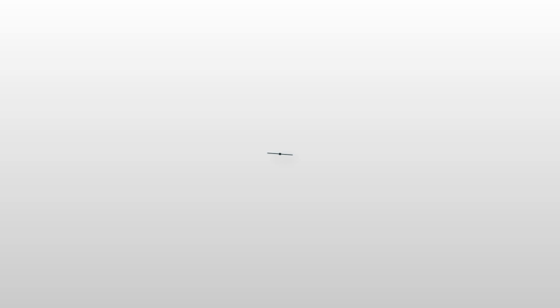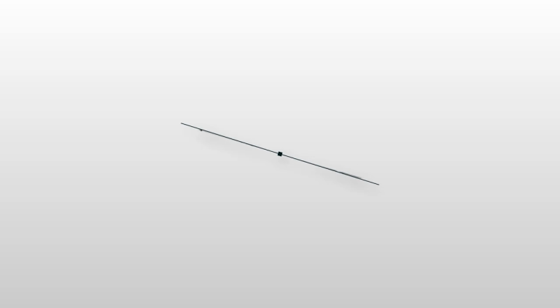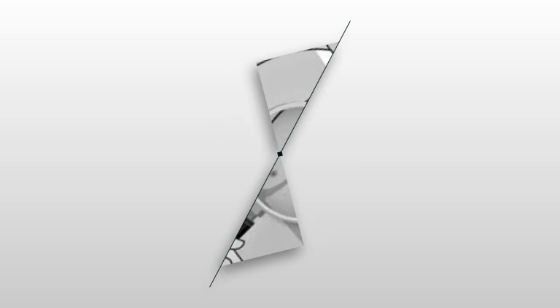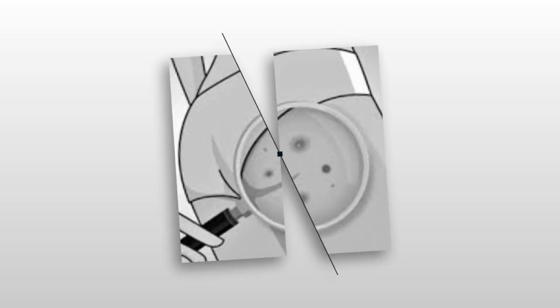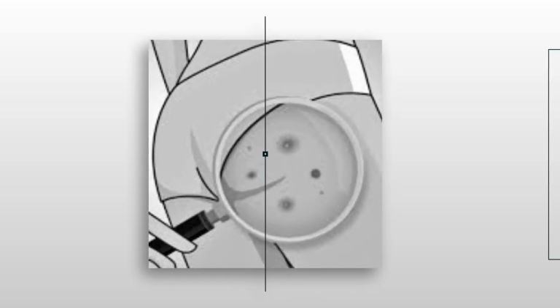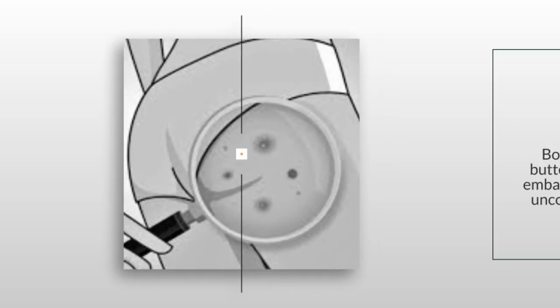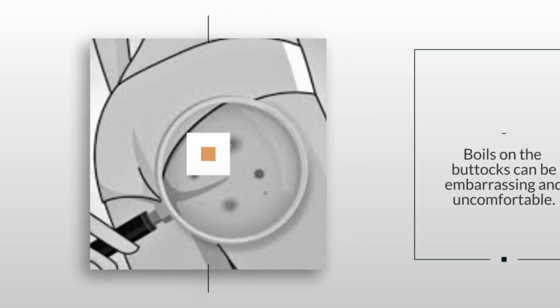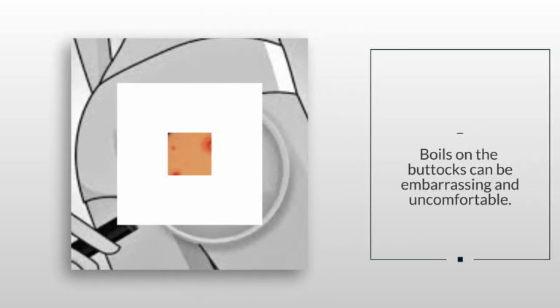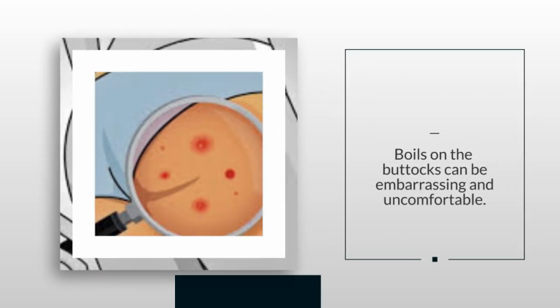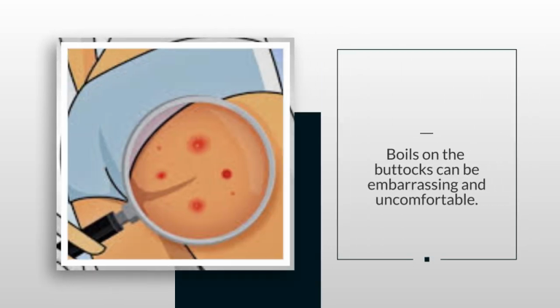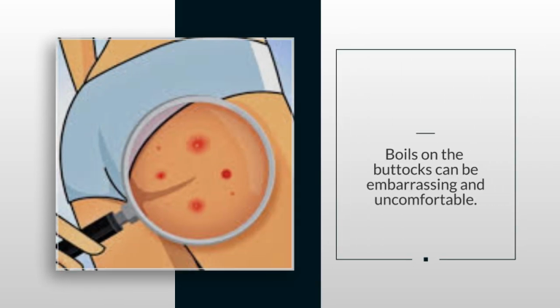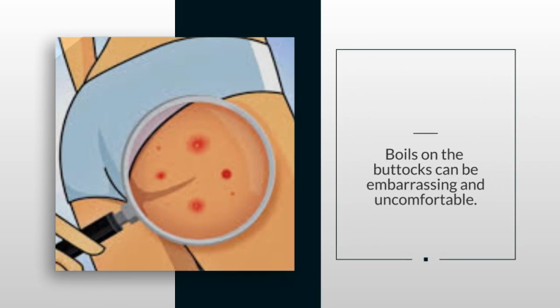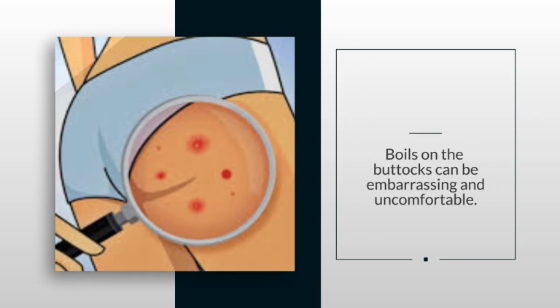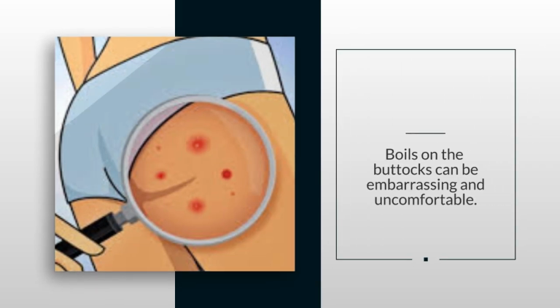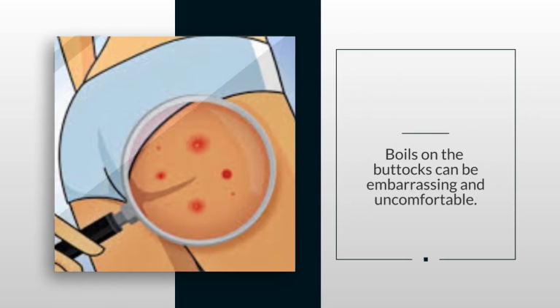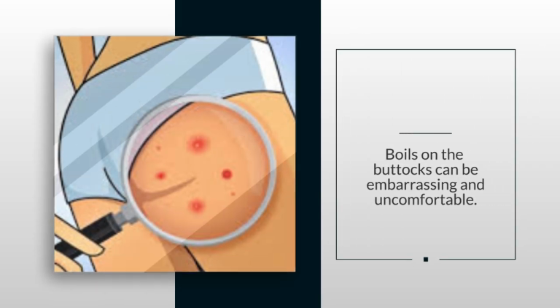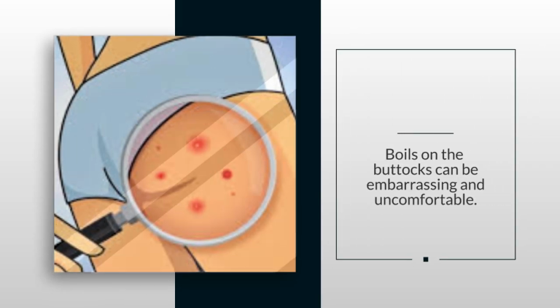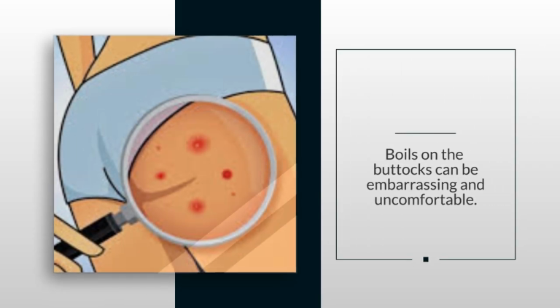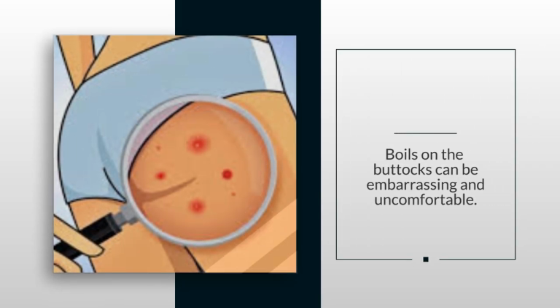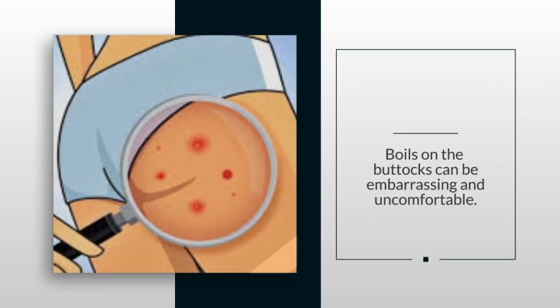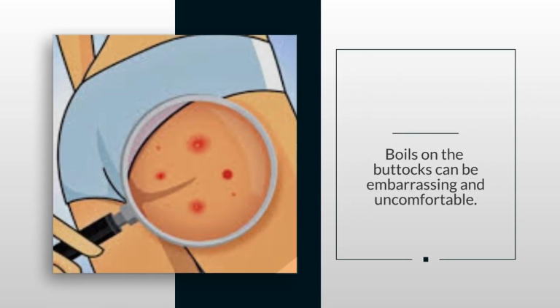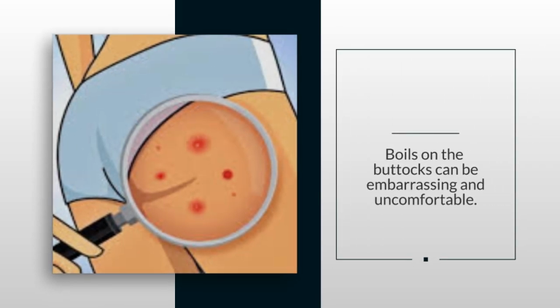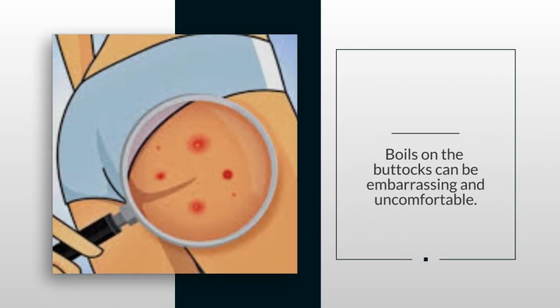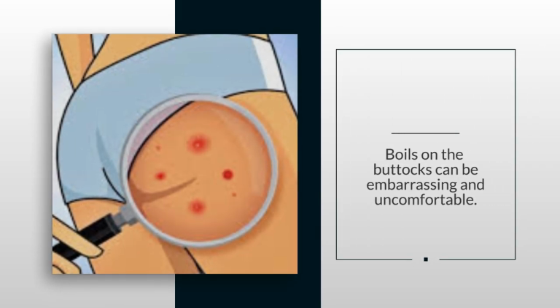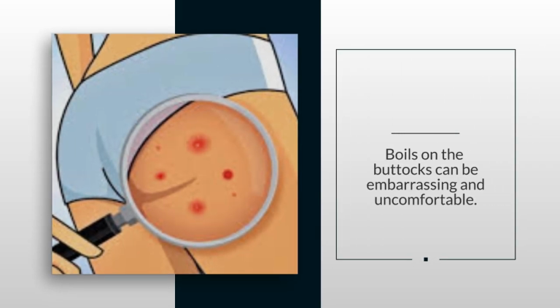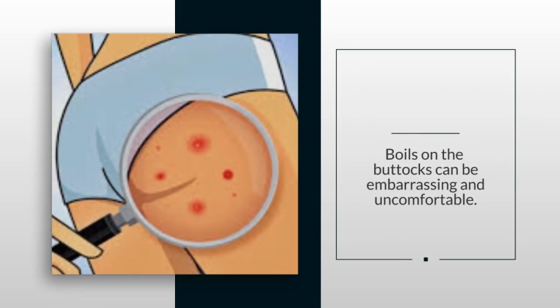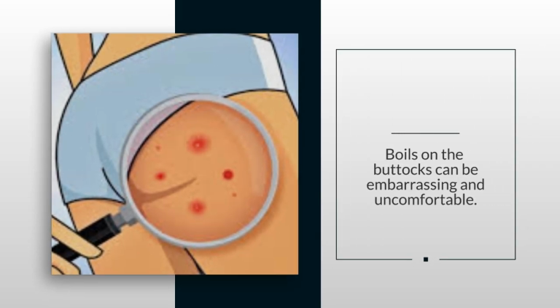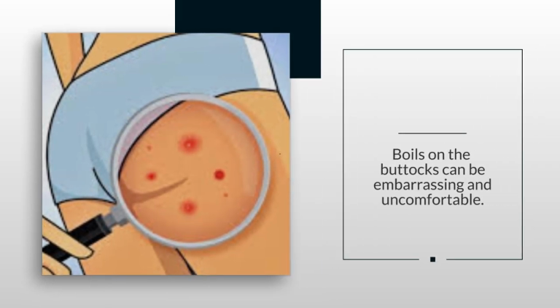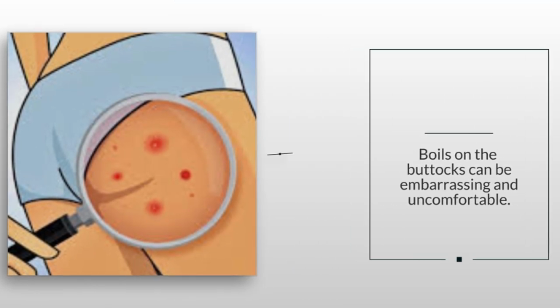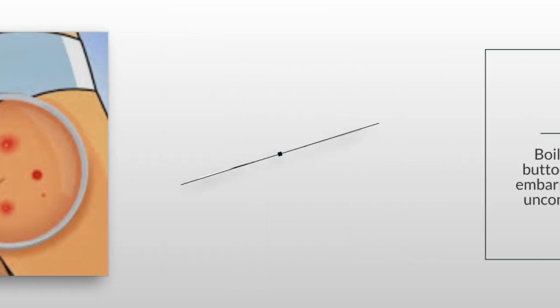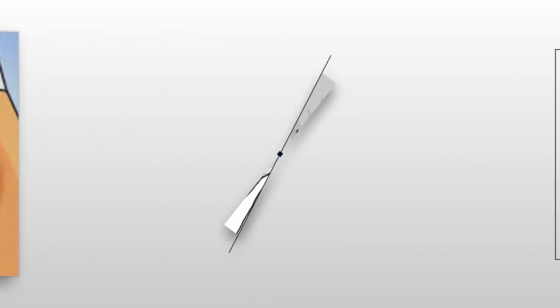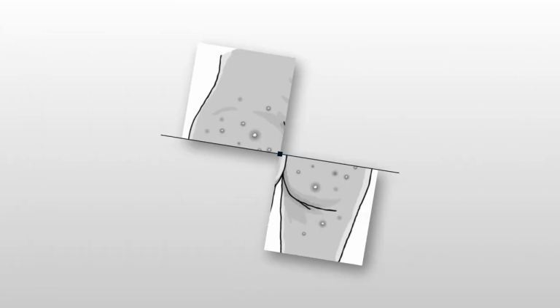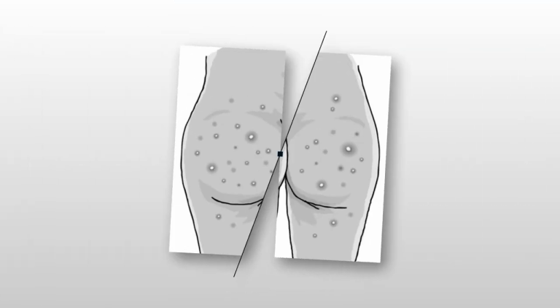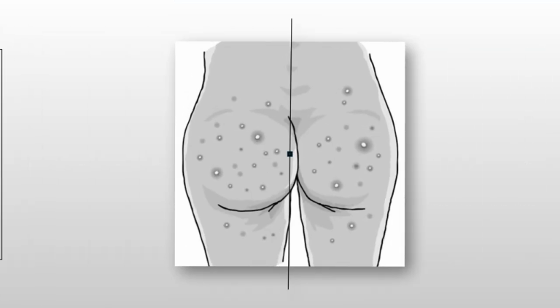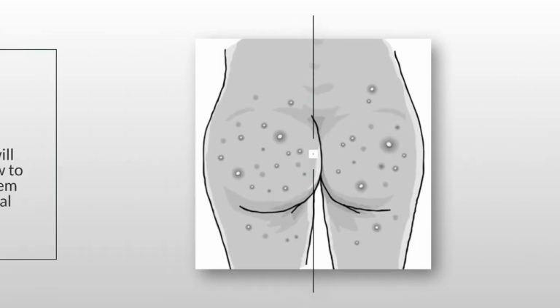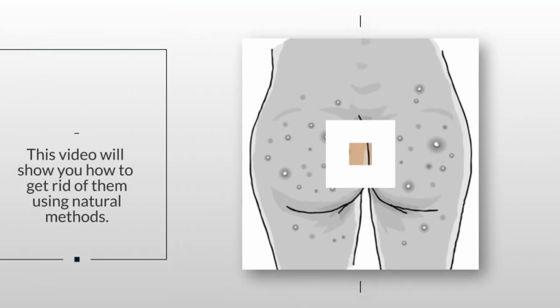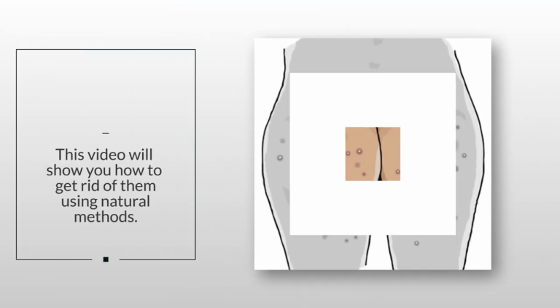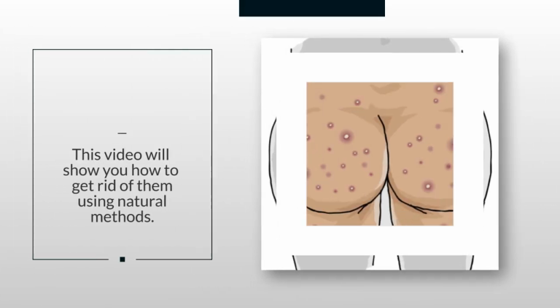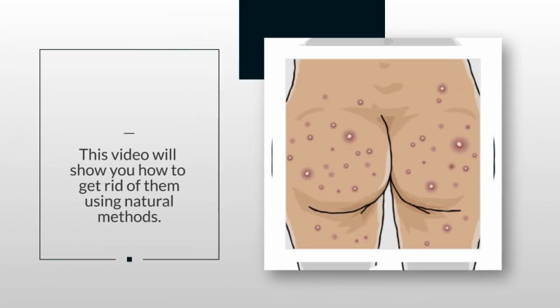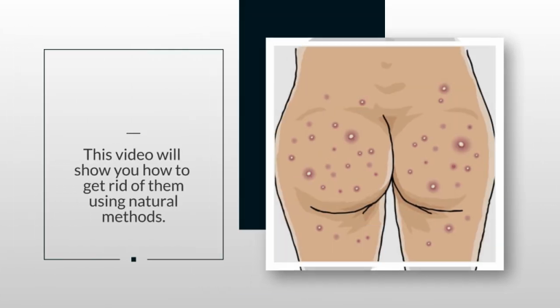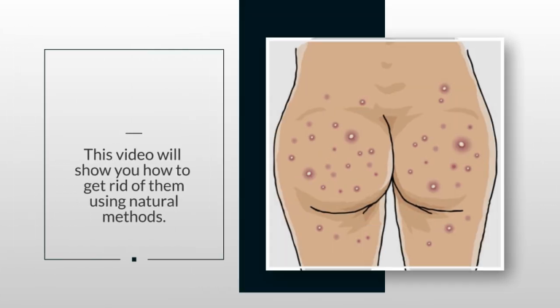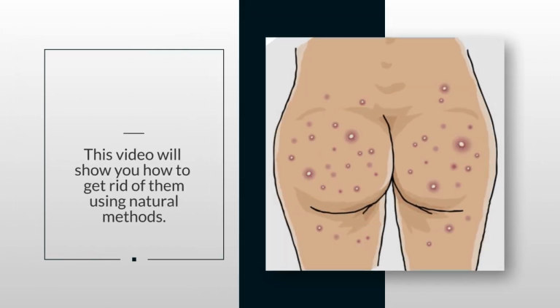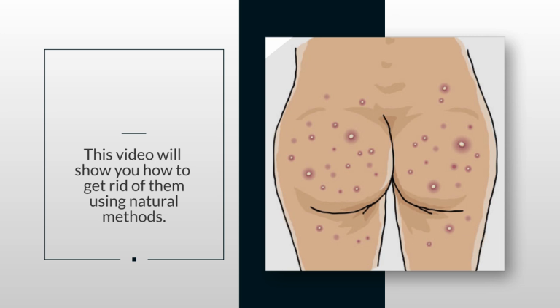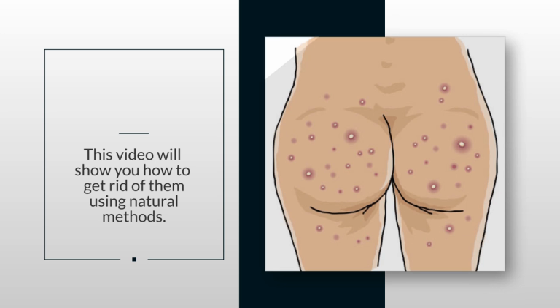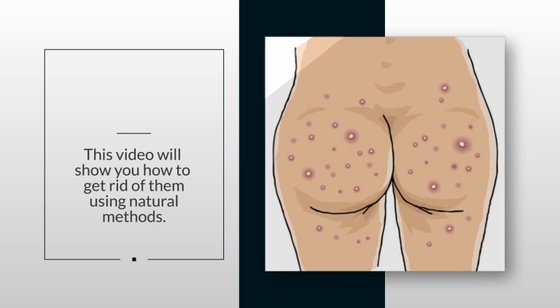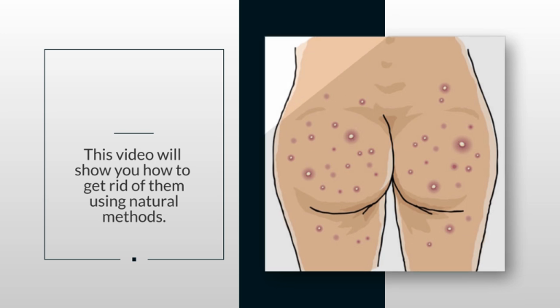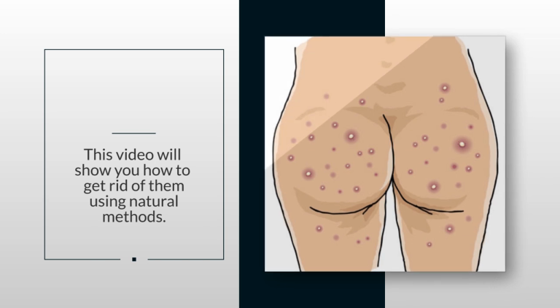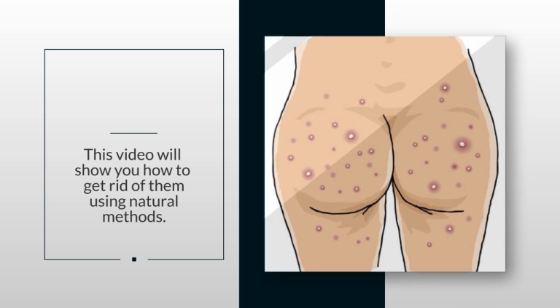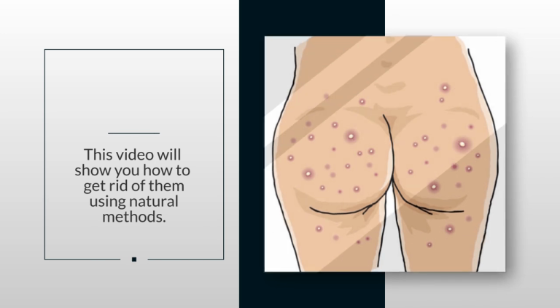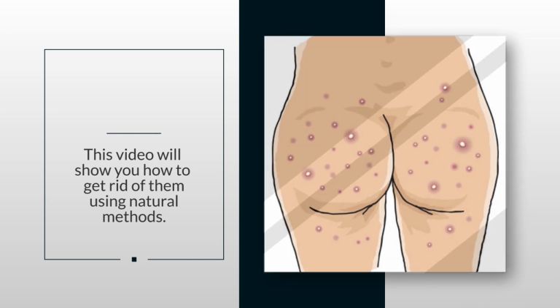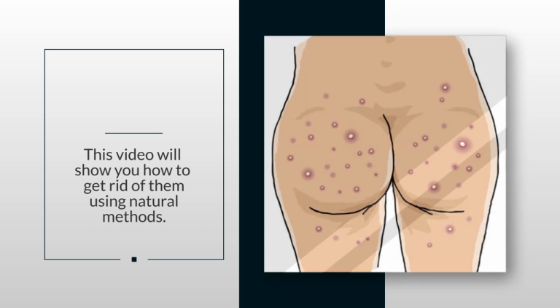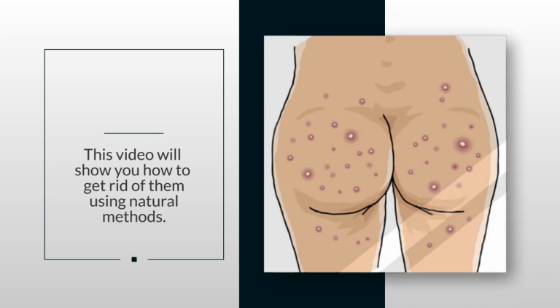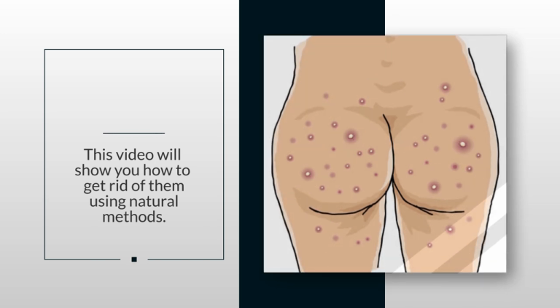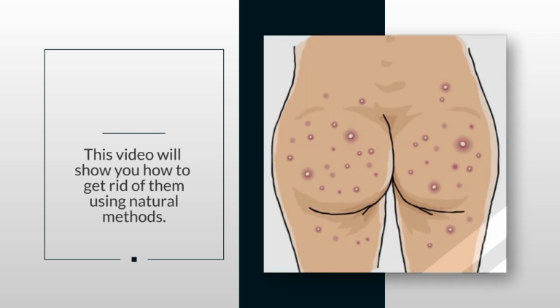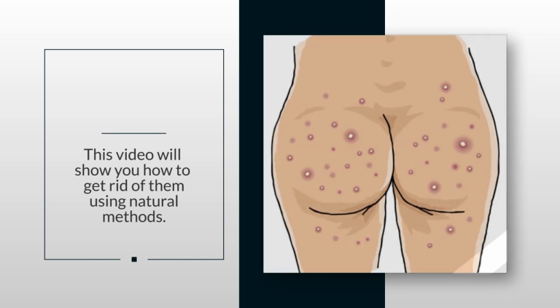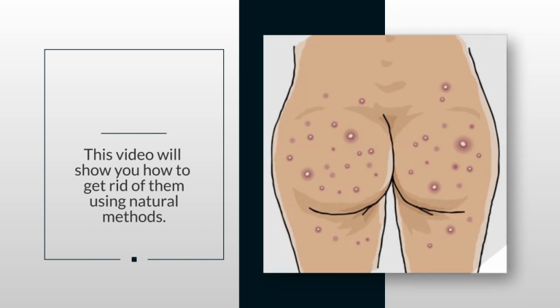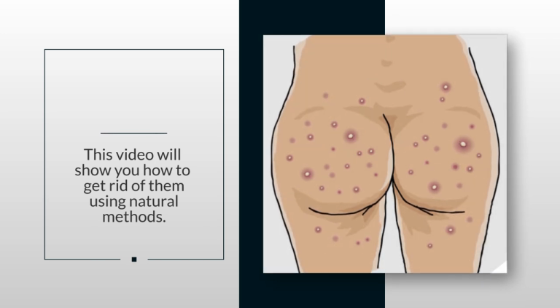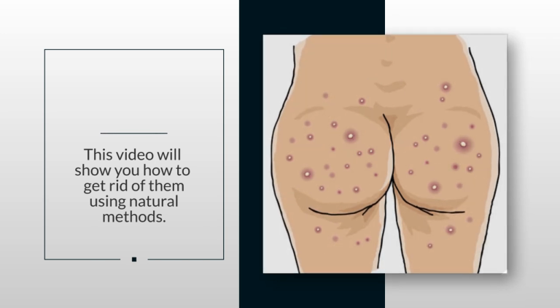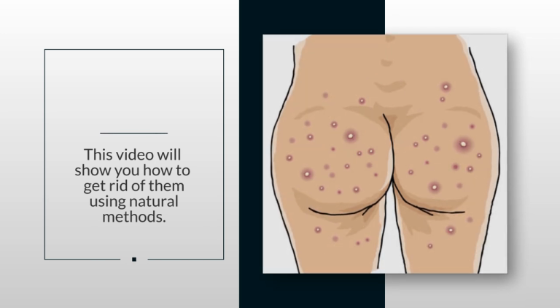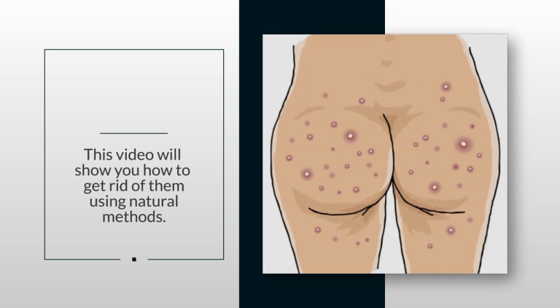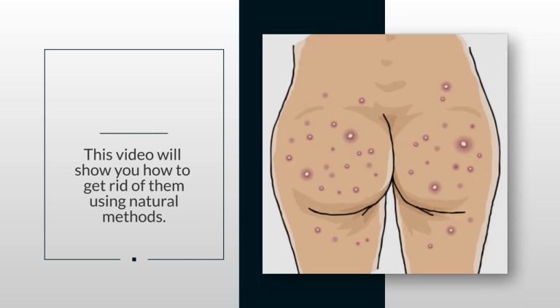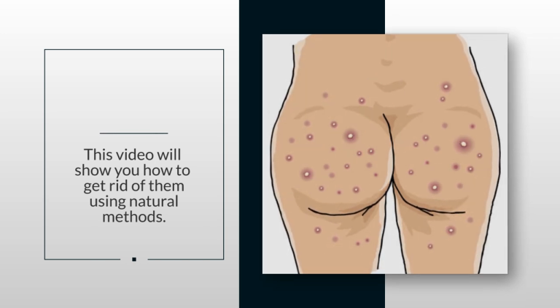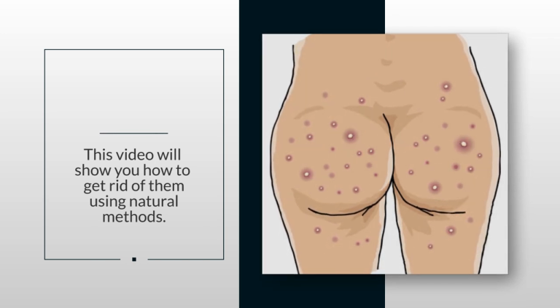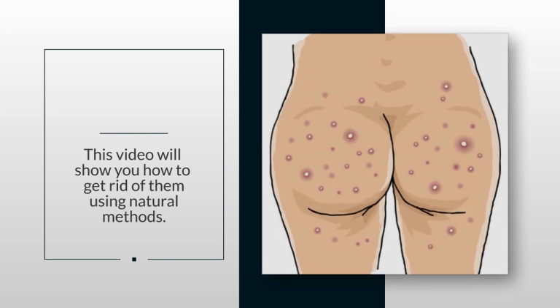Boils on the buttocks can be embarrassing and uncomfortable. This video will show you how to get rid of them using natural methods.